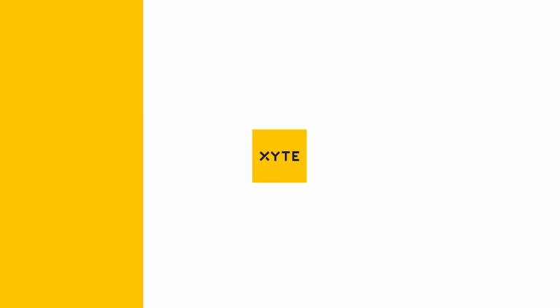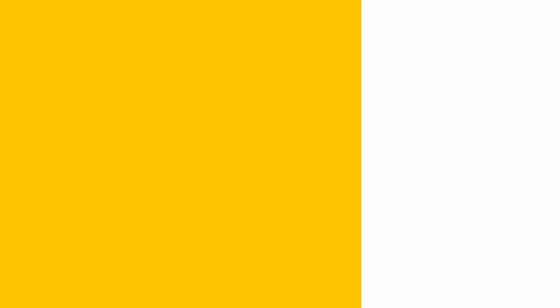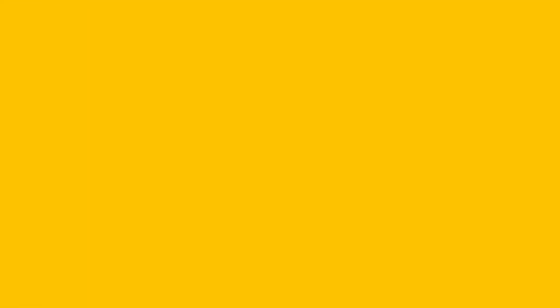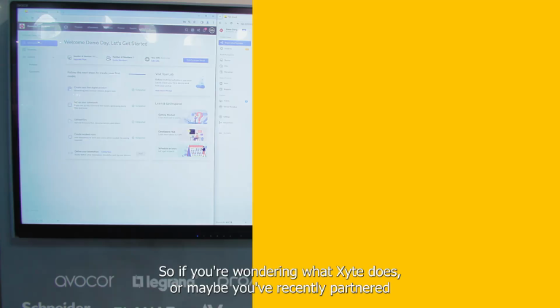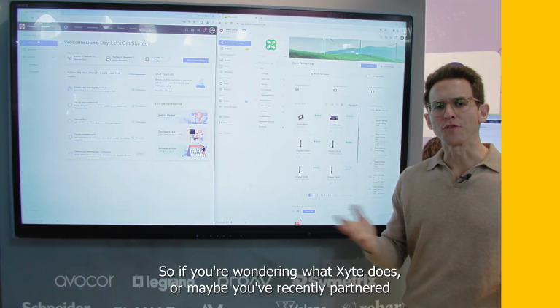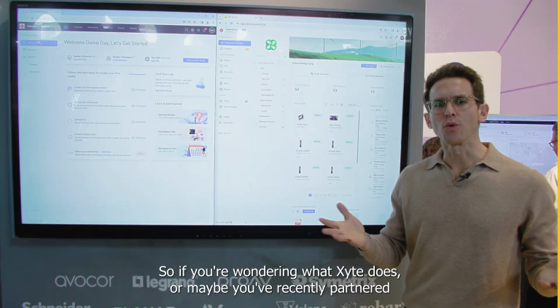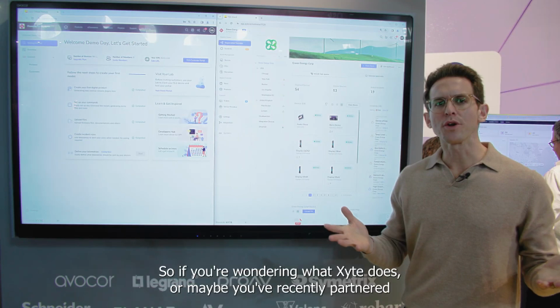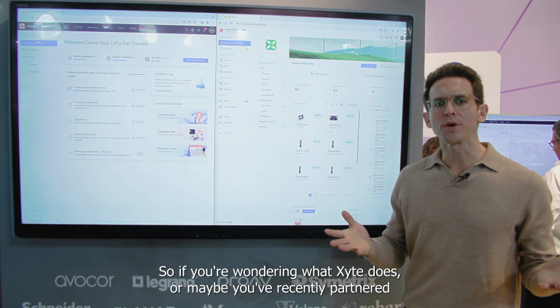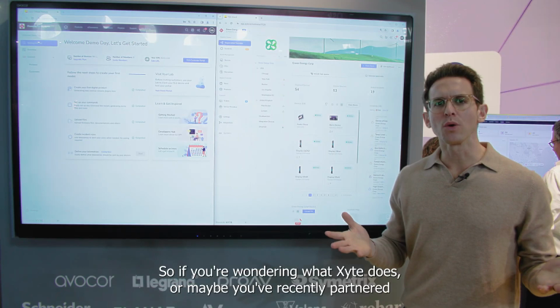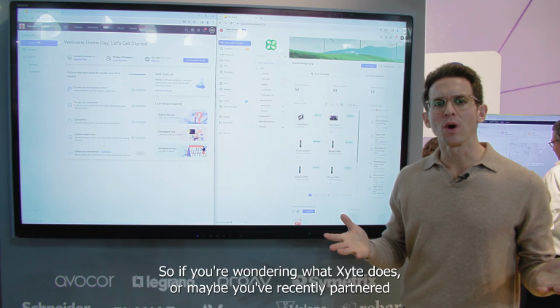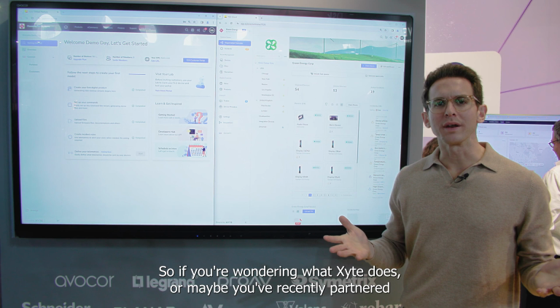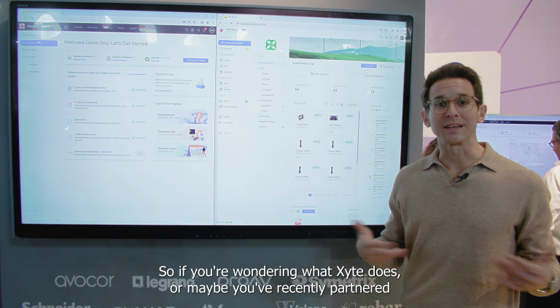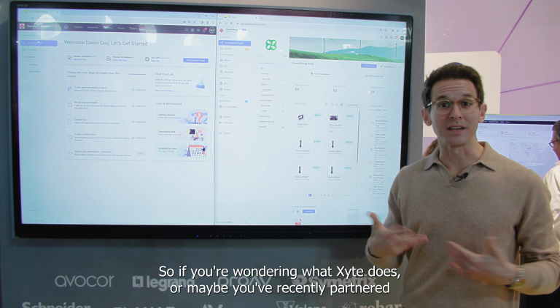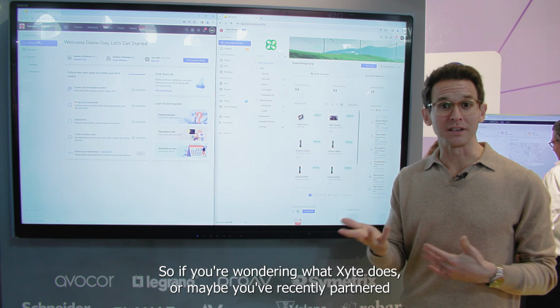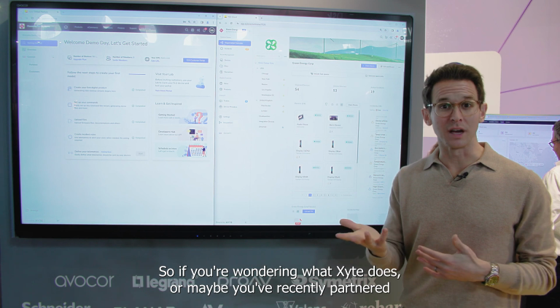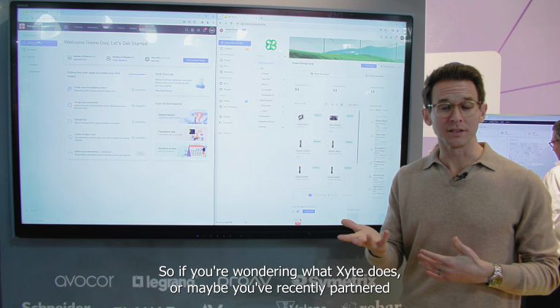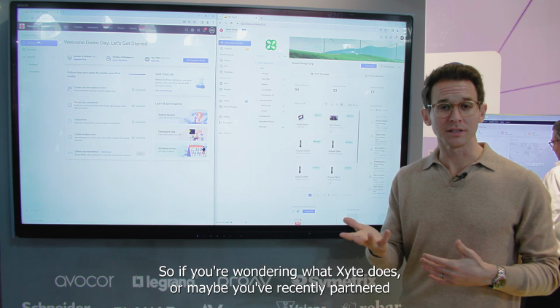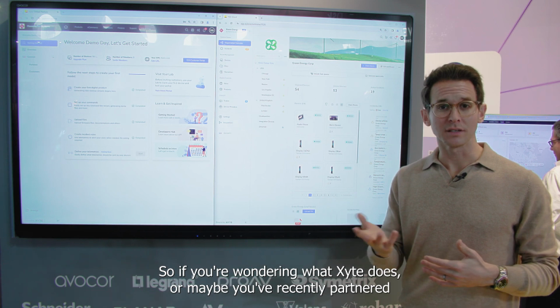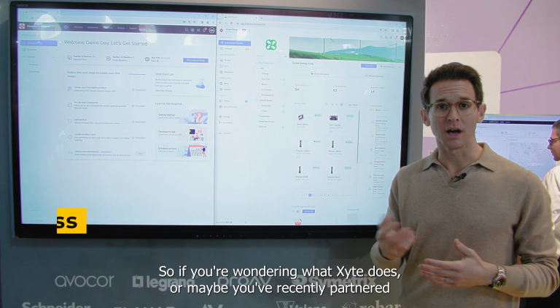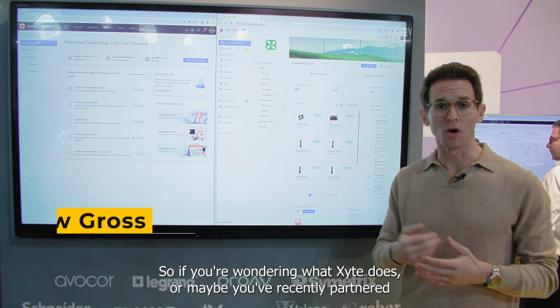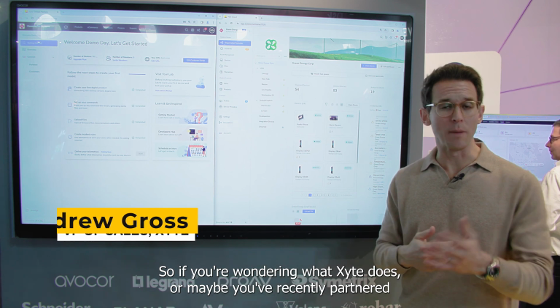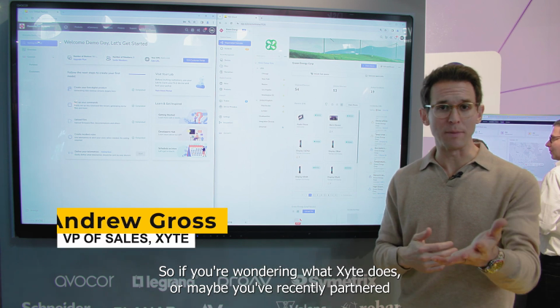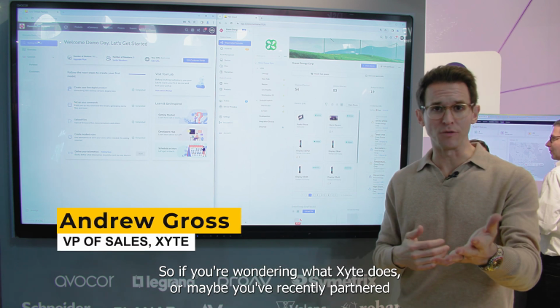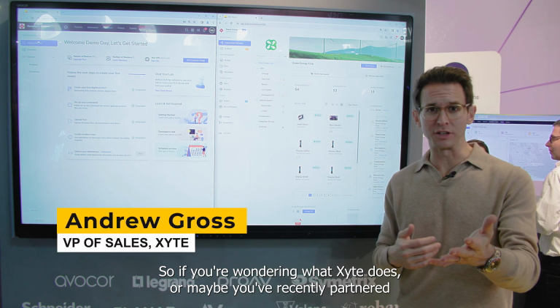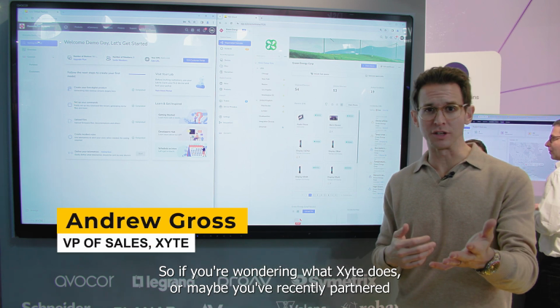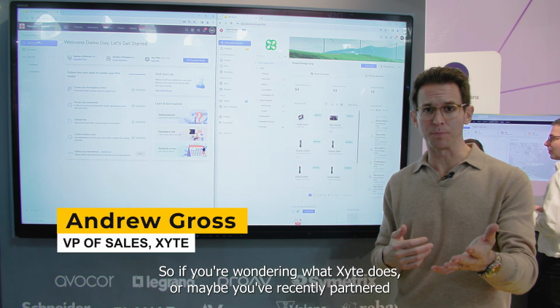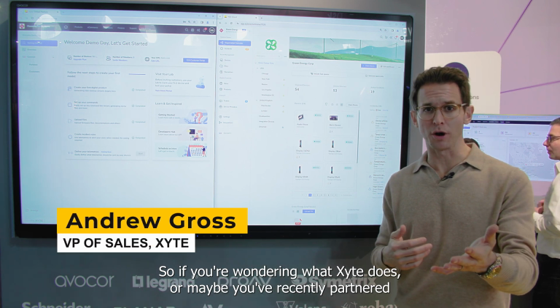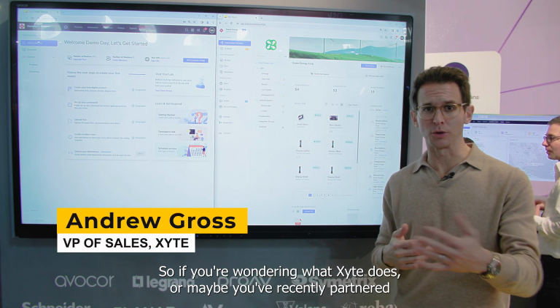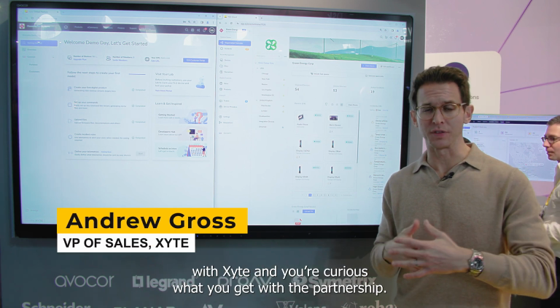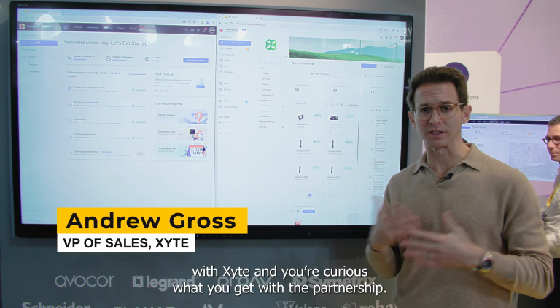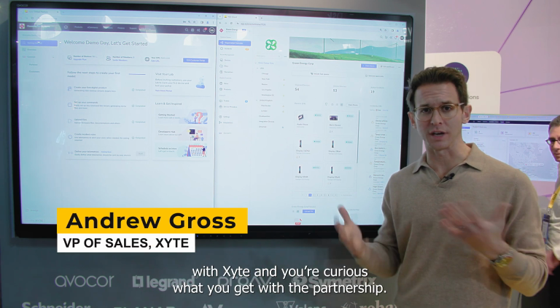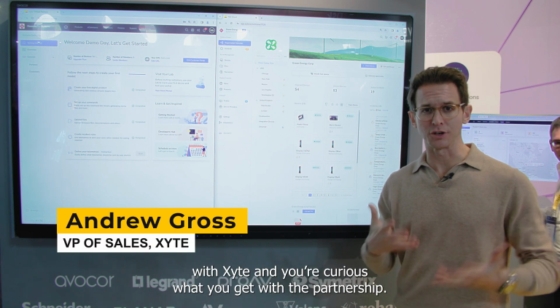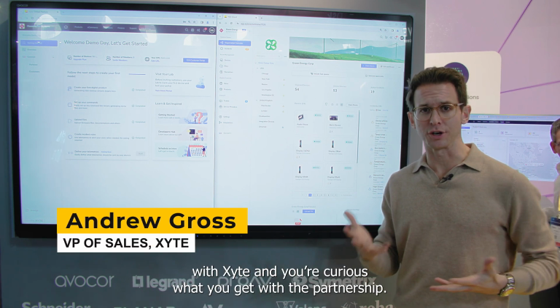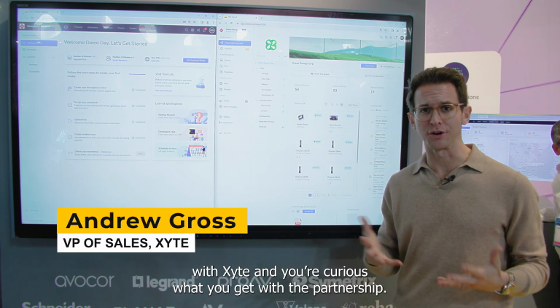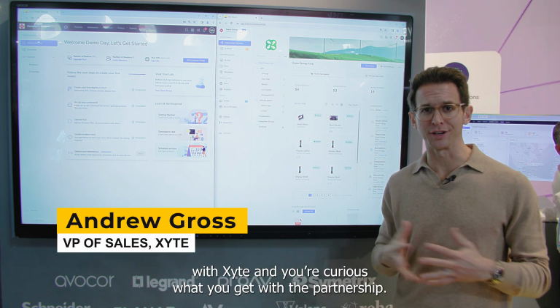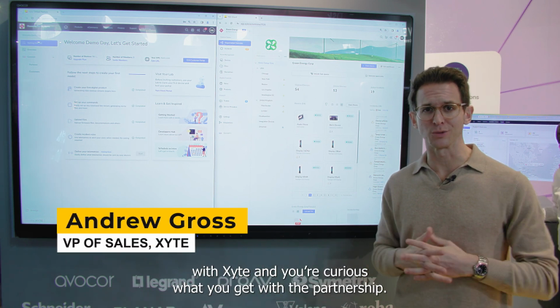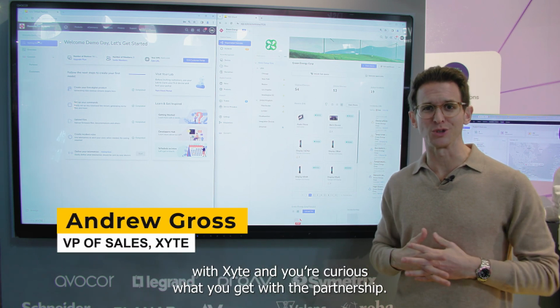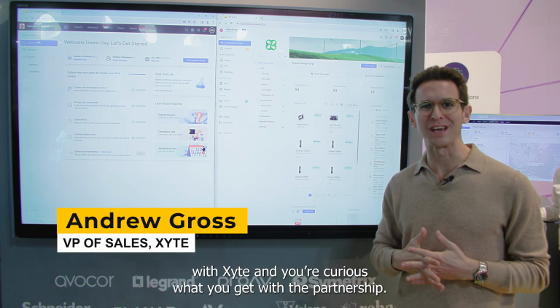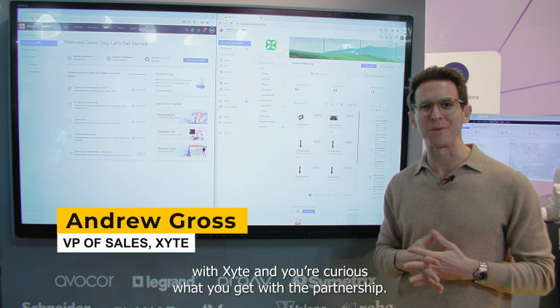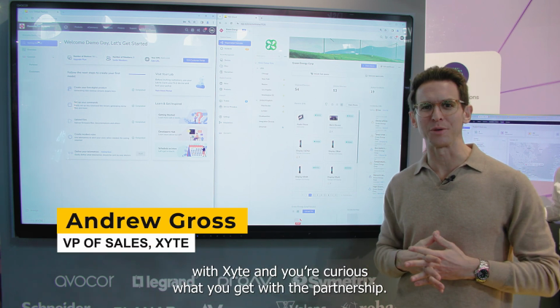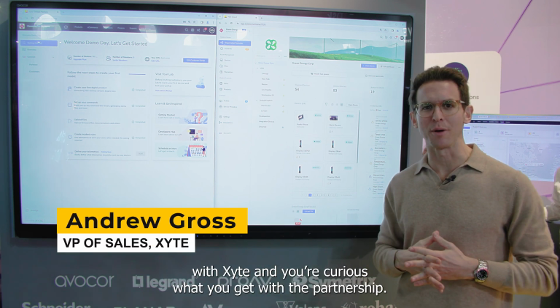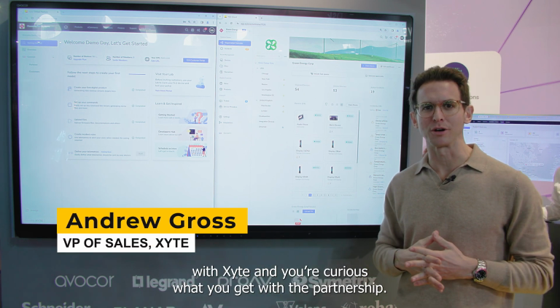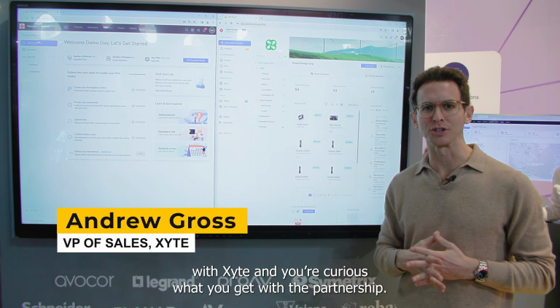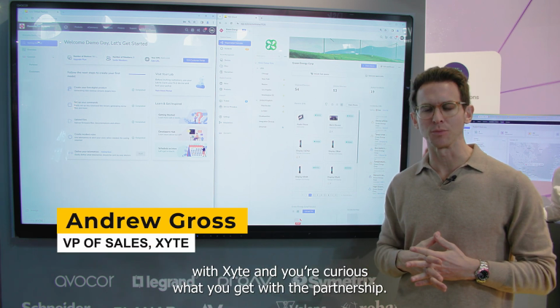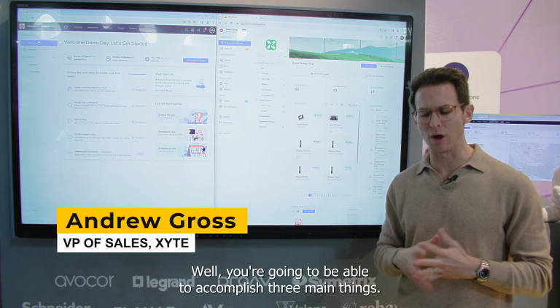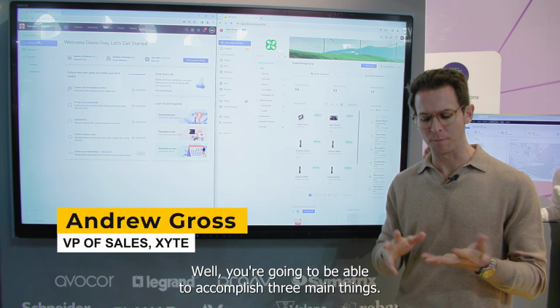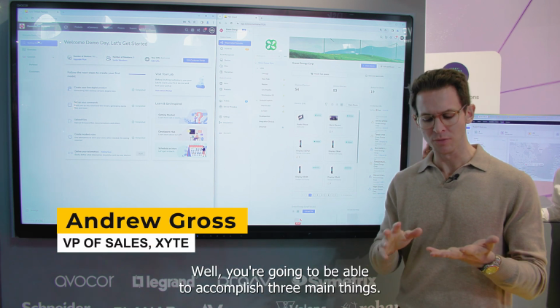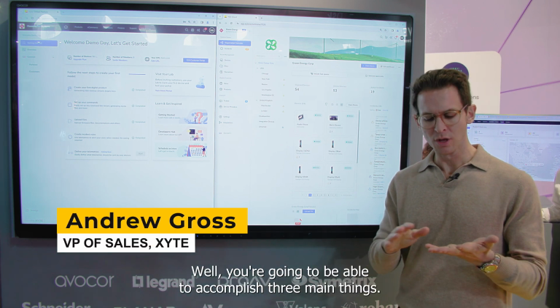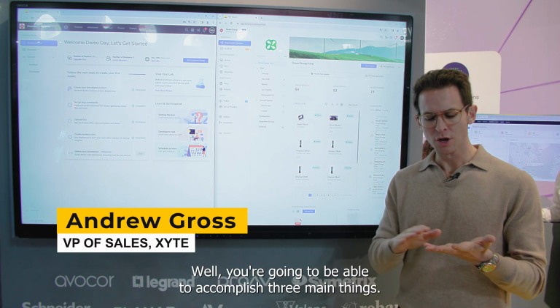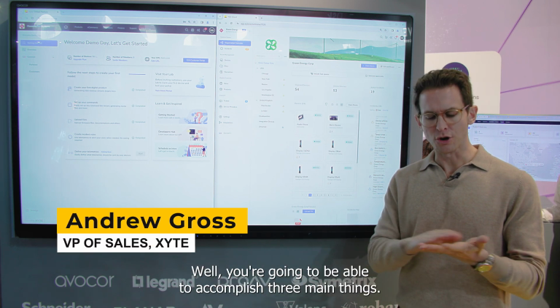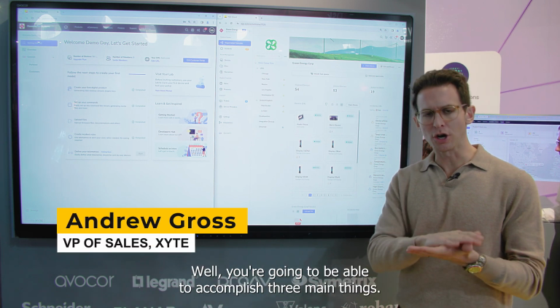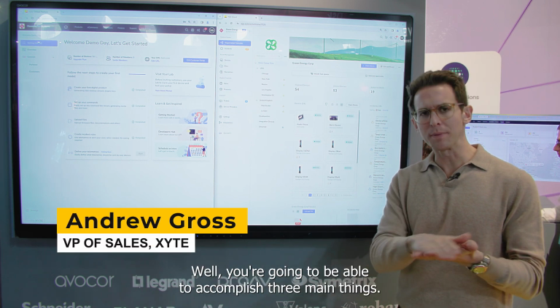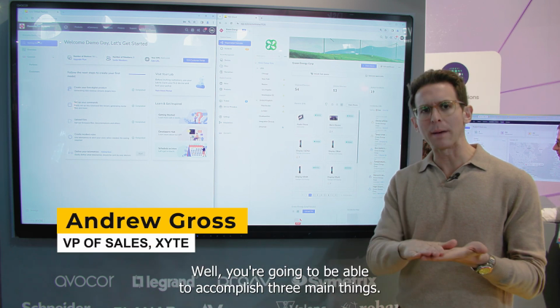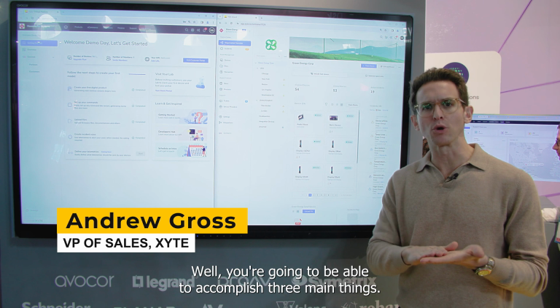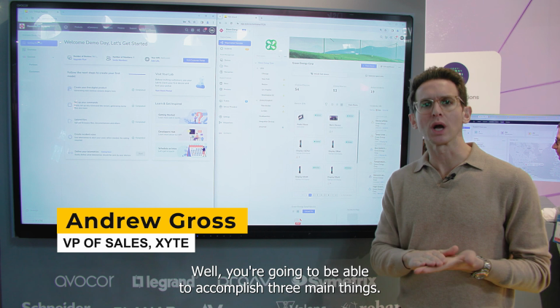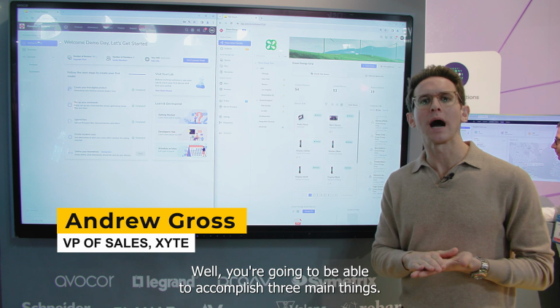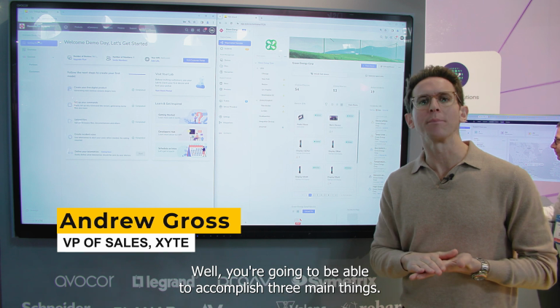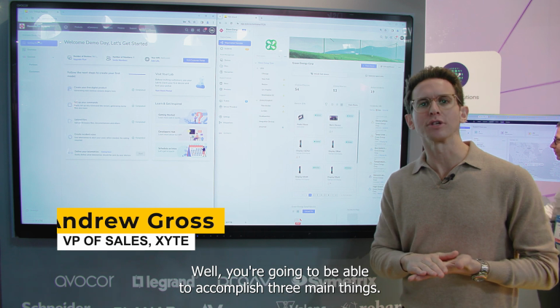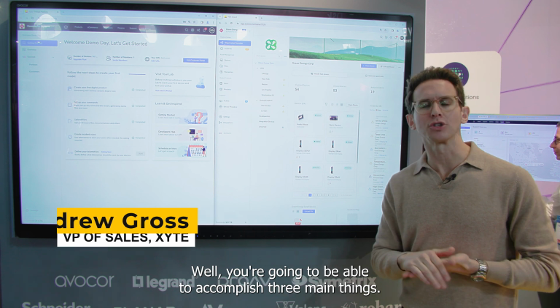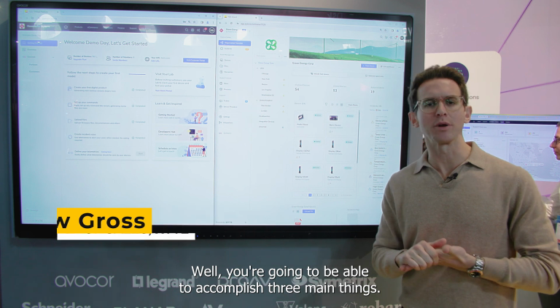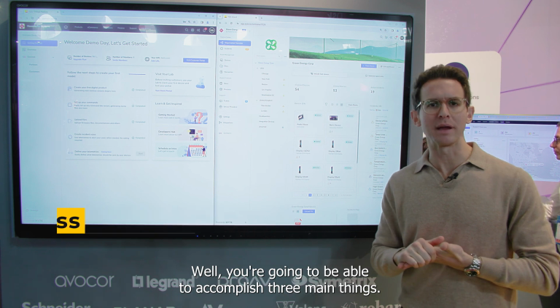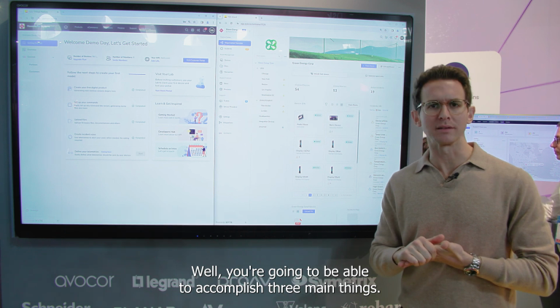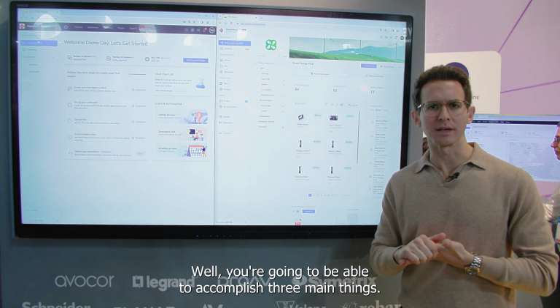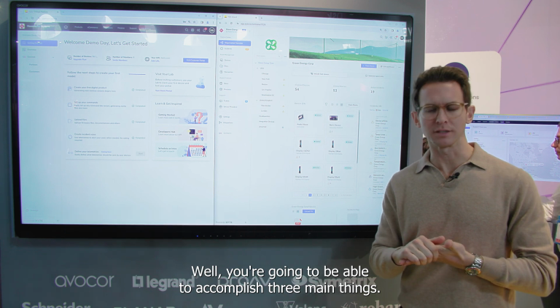If you're wondering what Excite does, or maybe you've recently partnered with Excite and you're curious what you get with the partnership, you're going to be able to accomplish three main things.